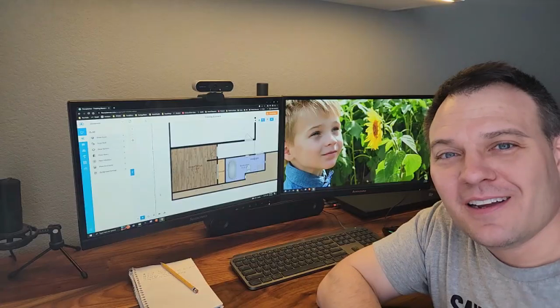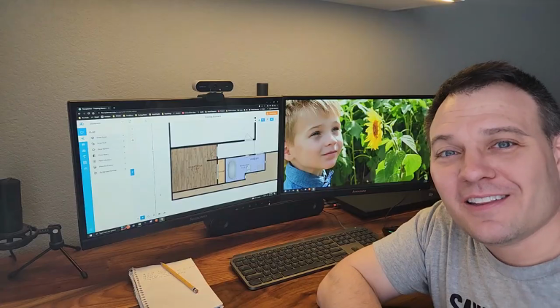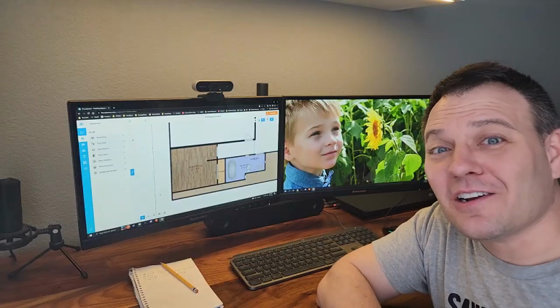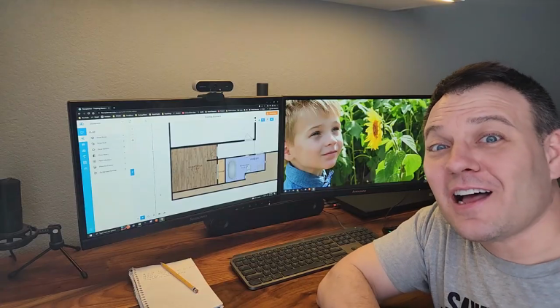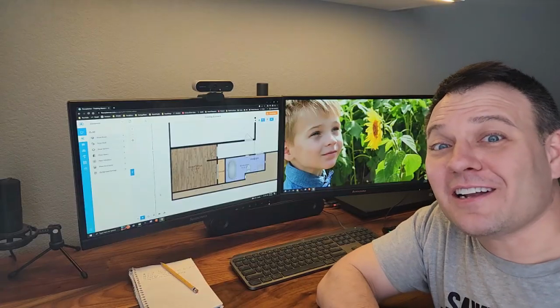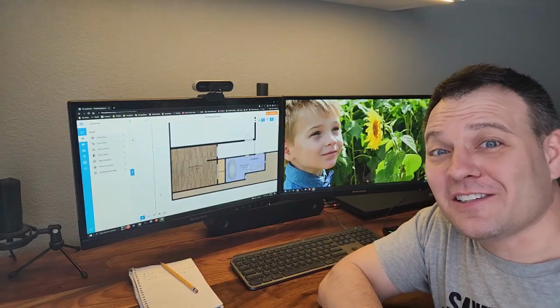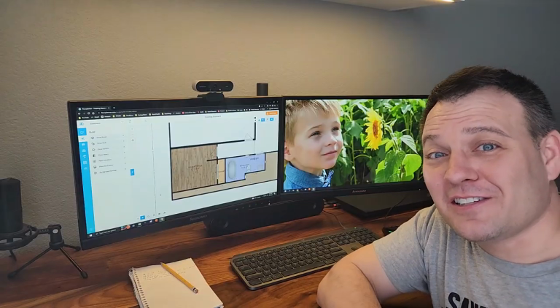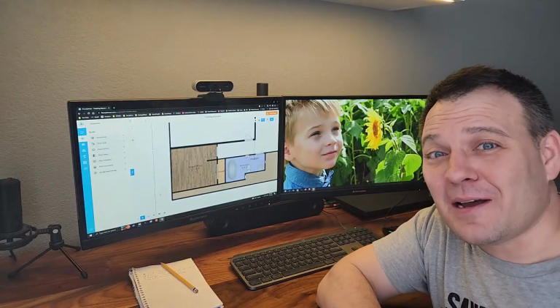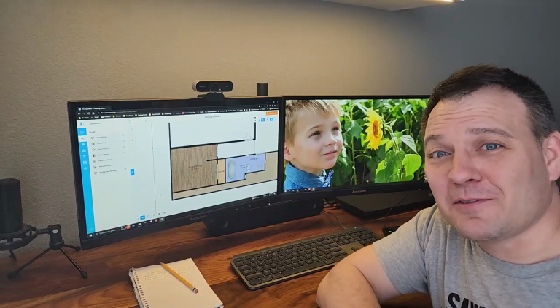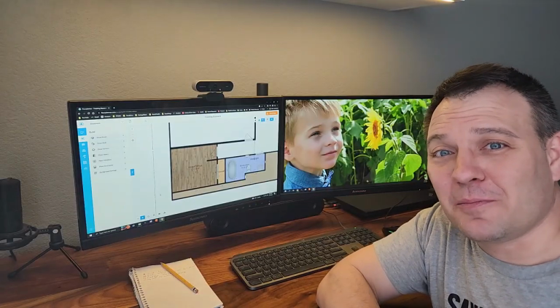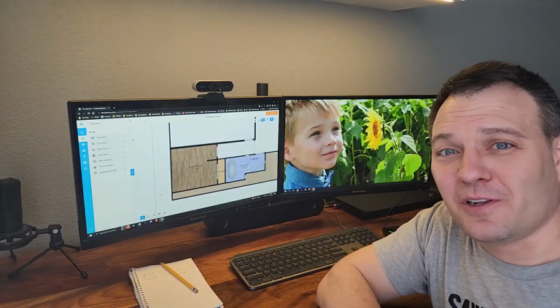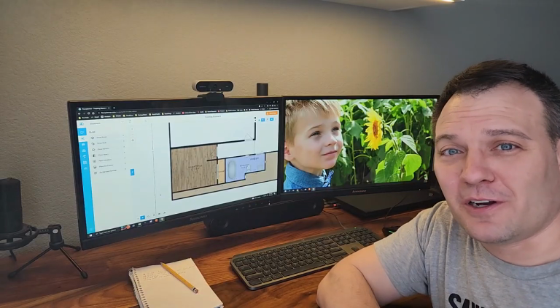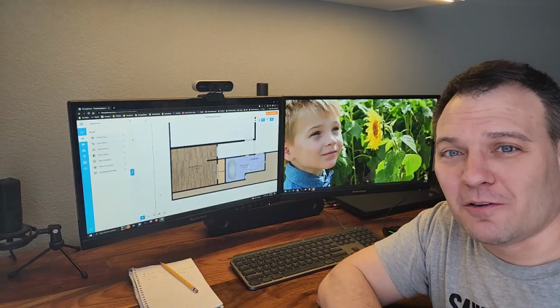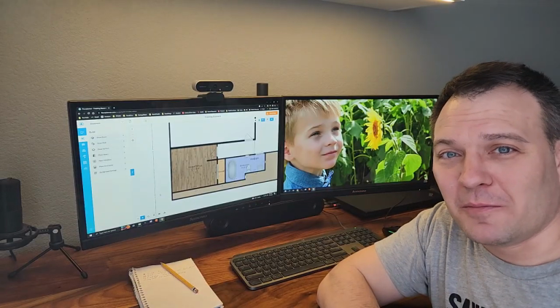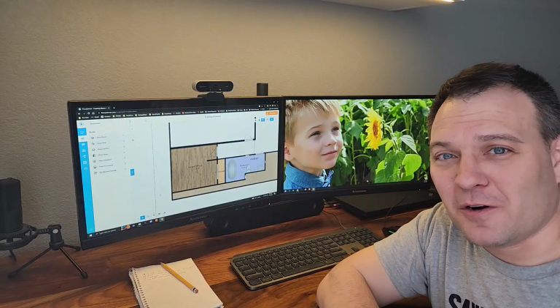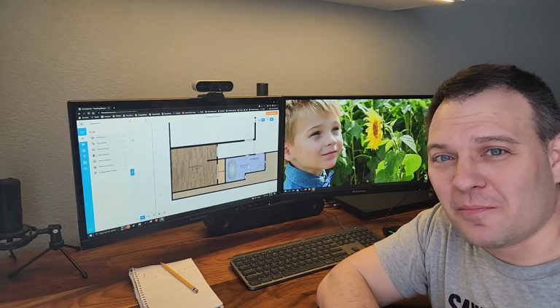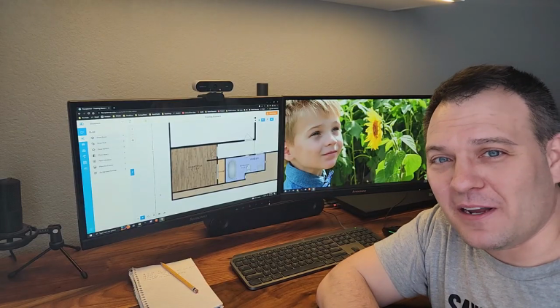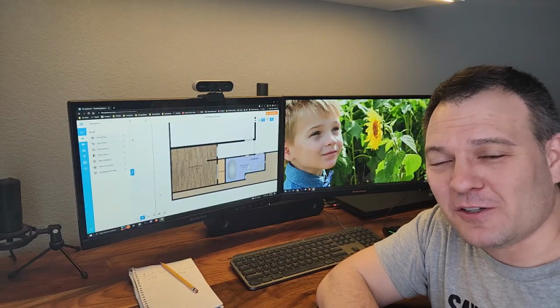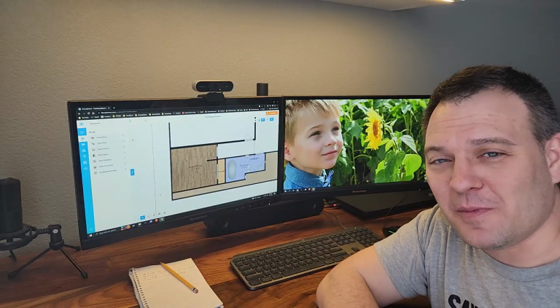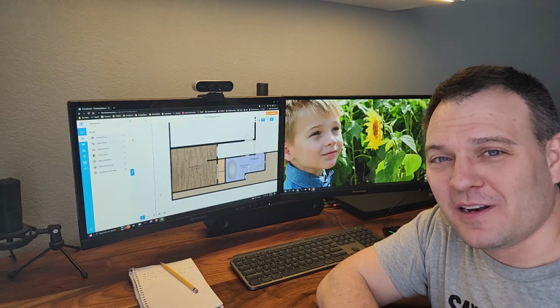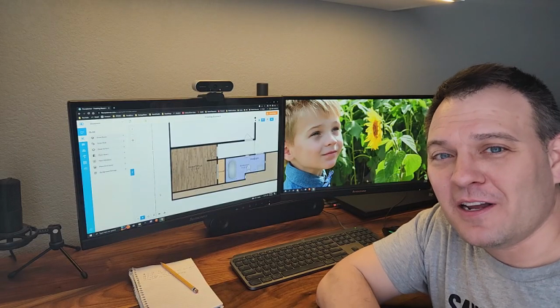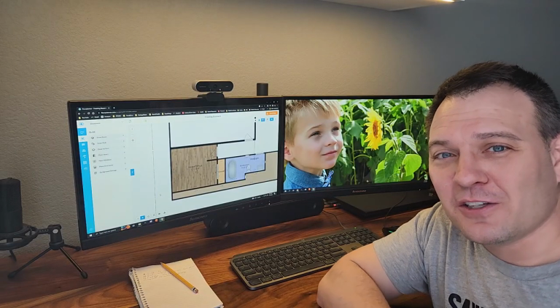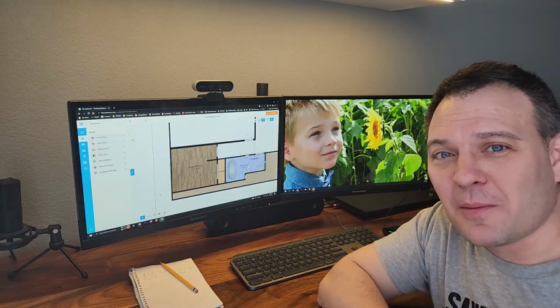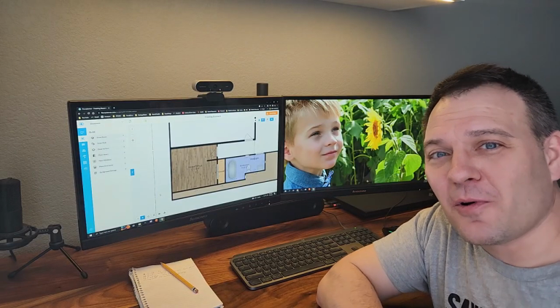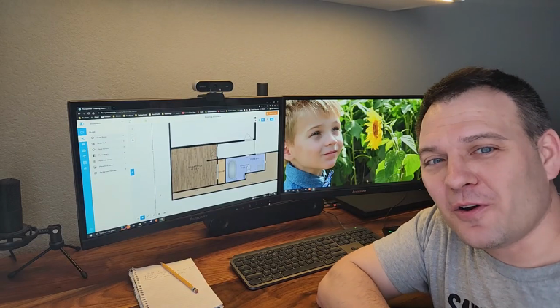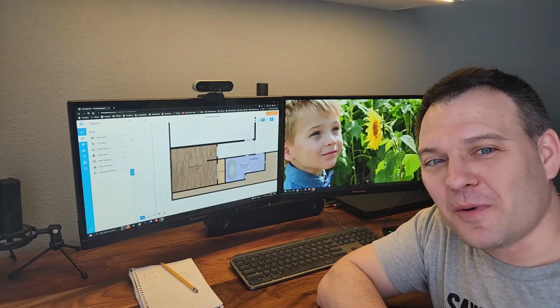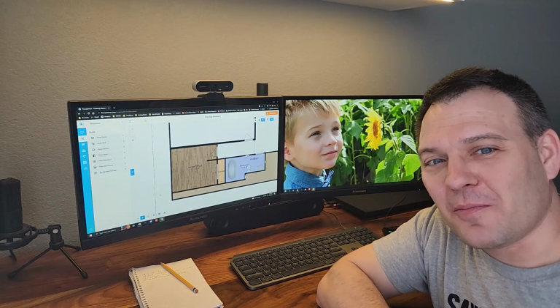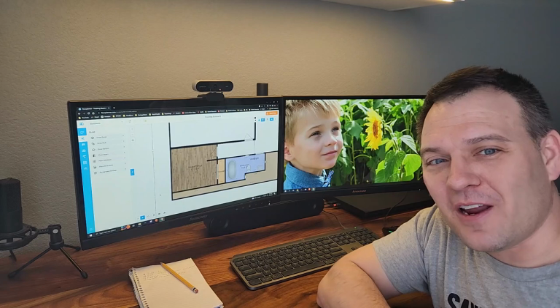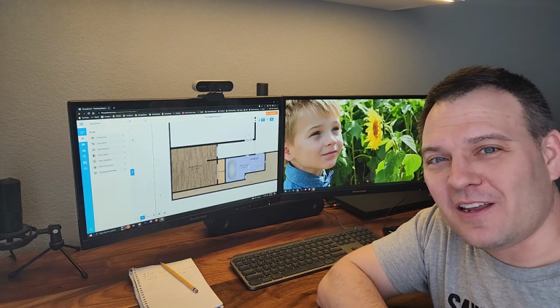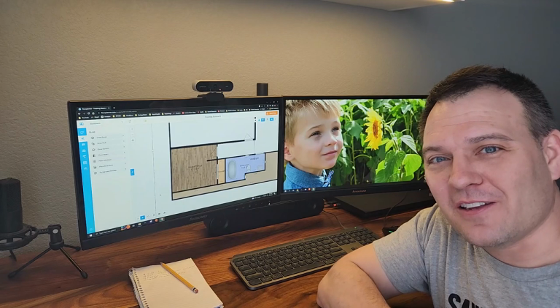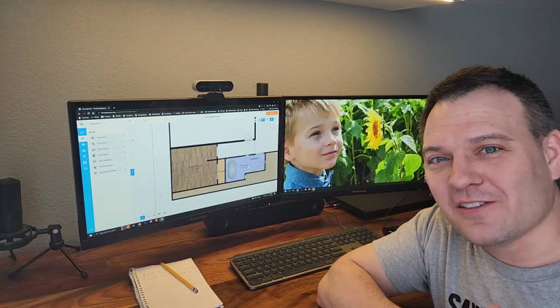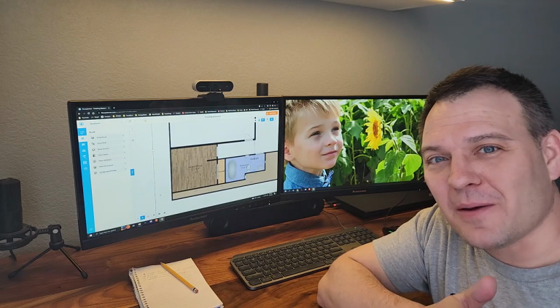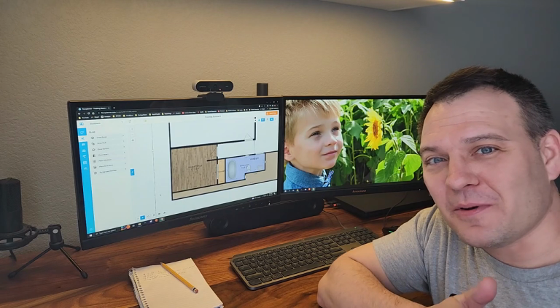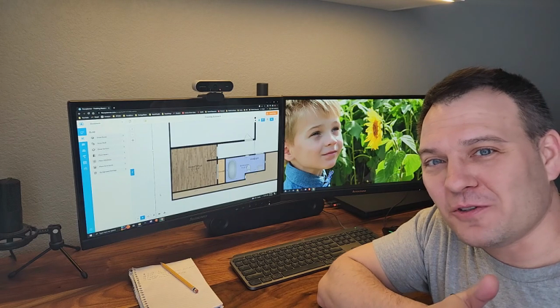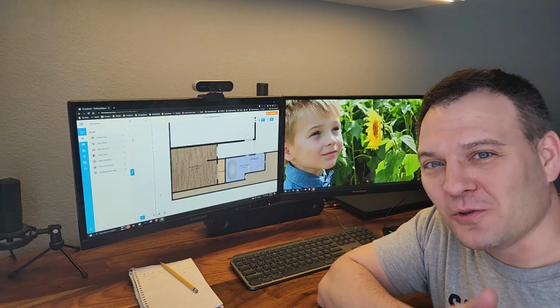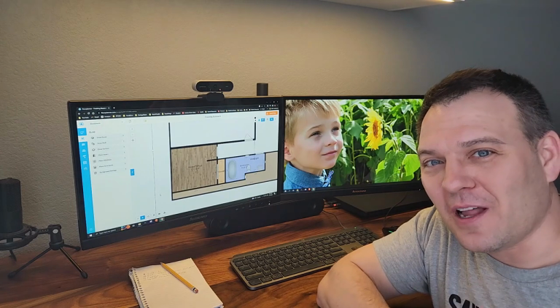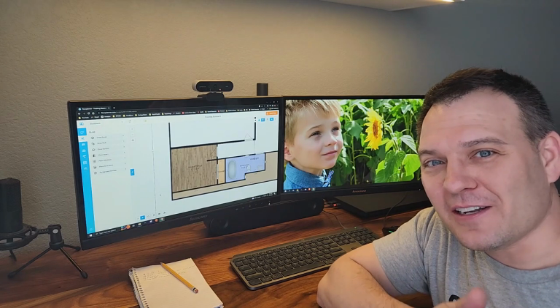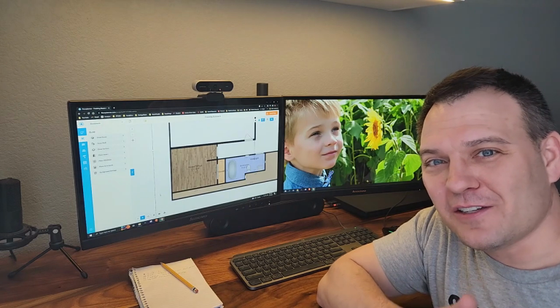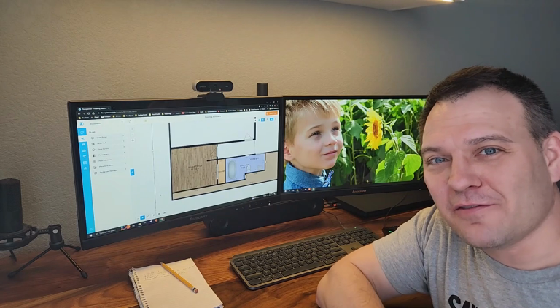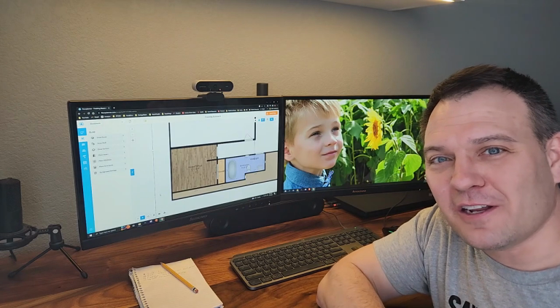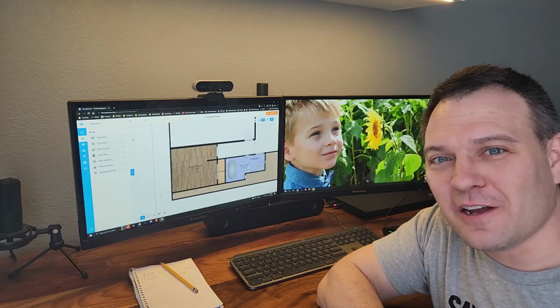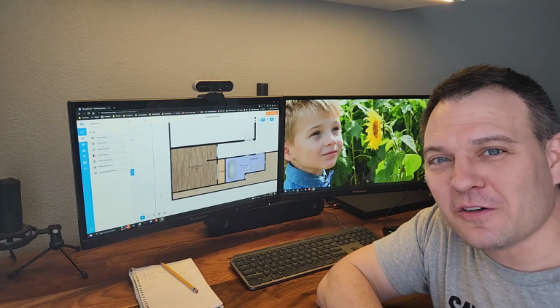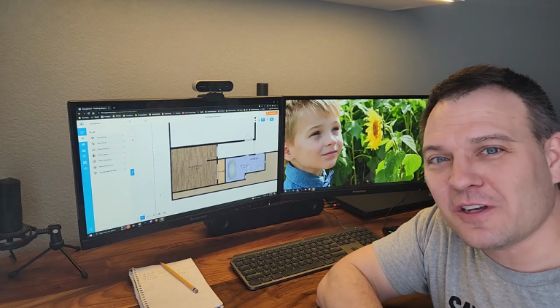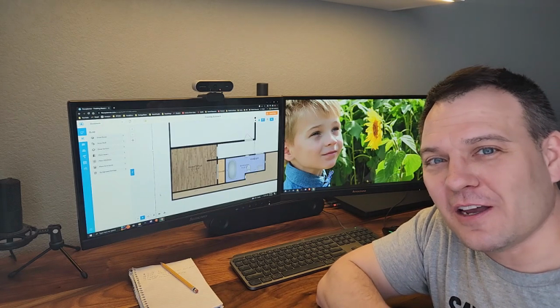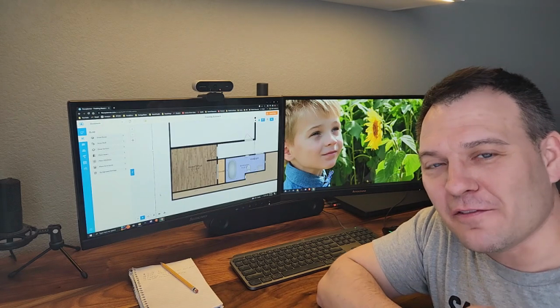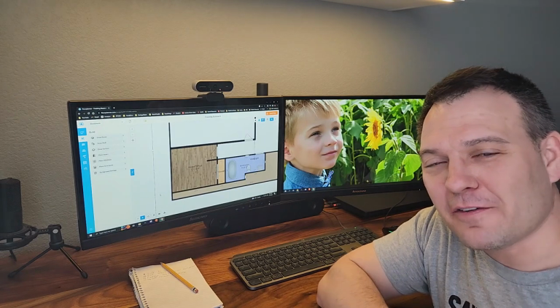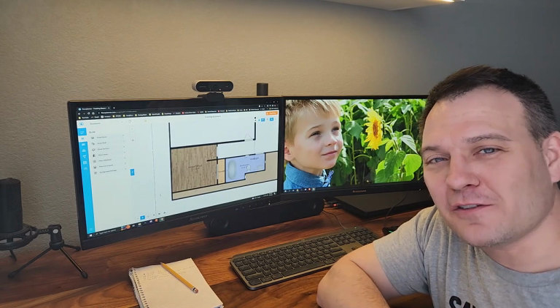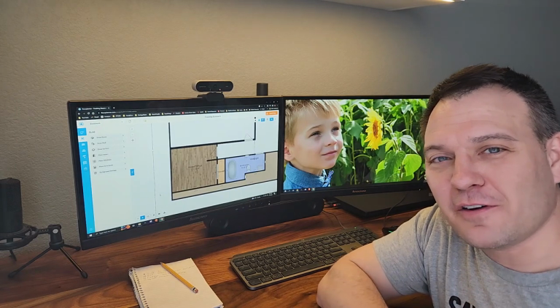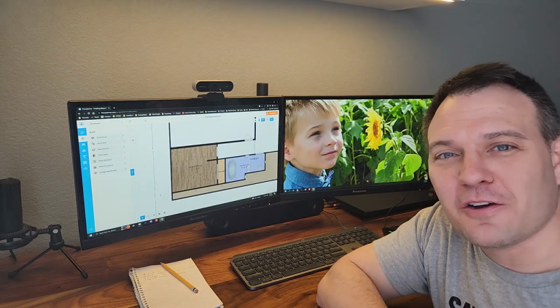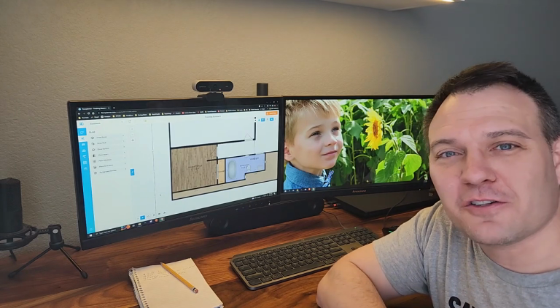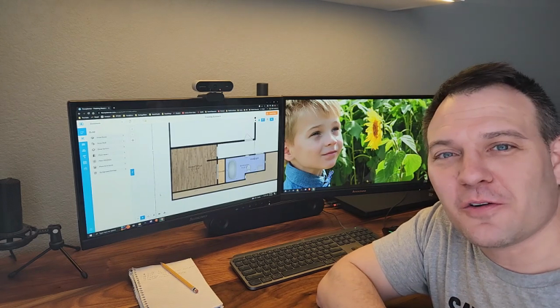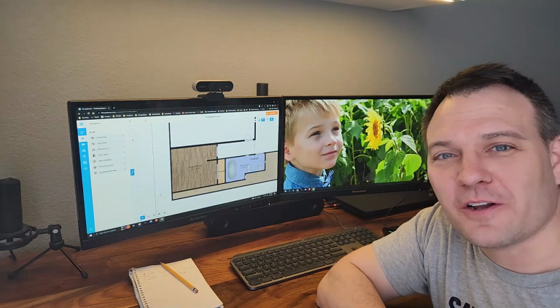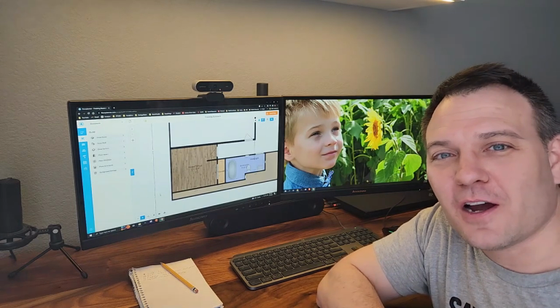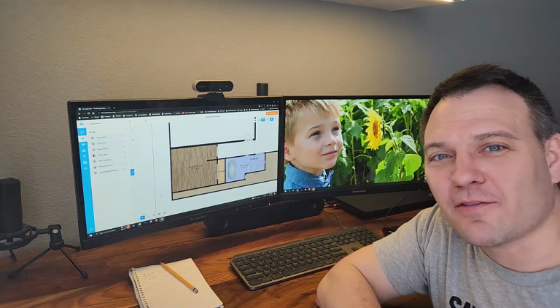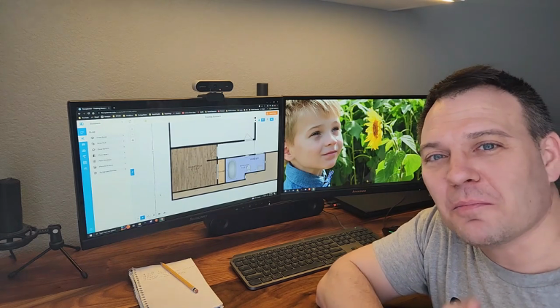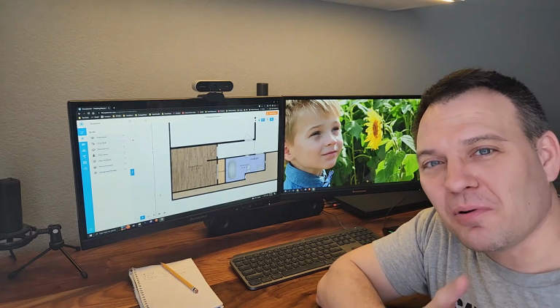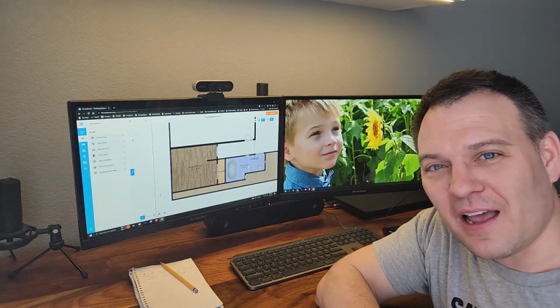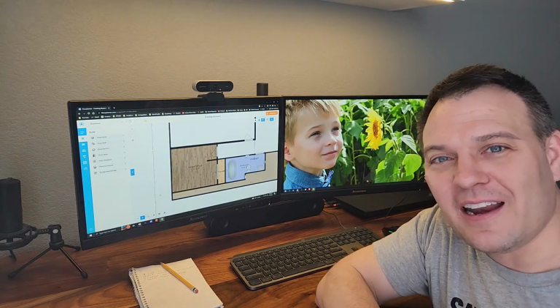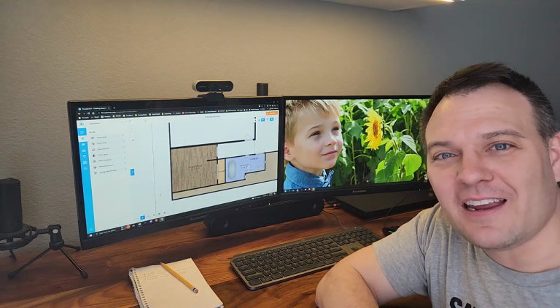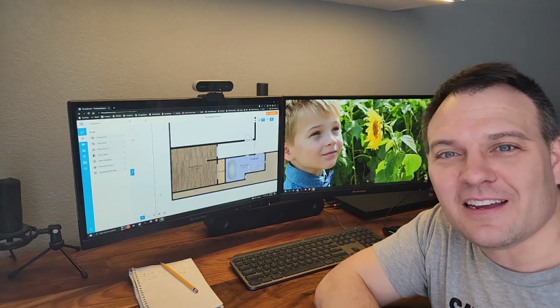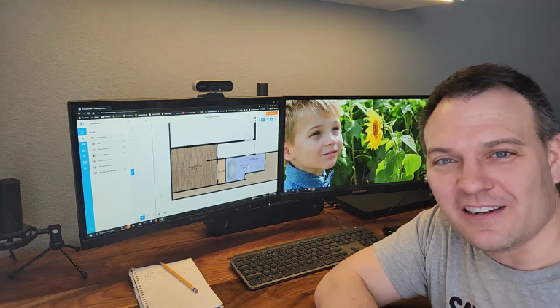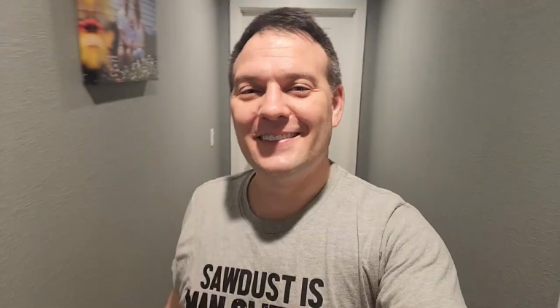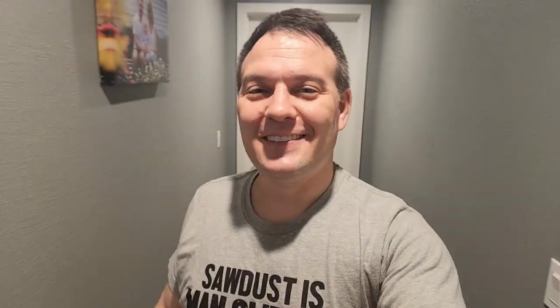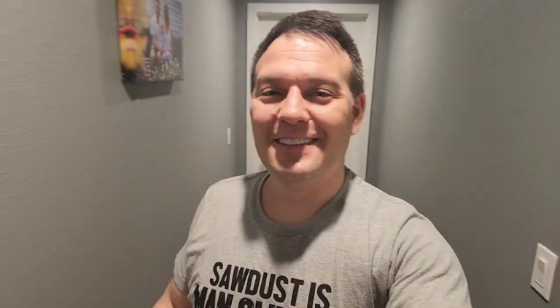There are lots of steps to building a room in your basement, so I'm going to be breaking this up into lots of videos. The first video is going to cover planning and design.